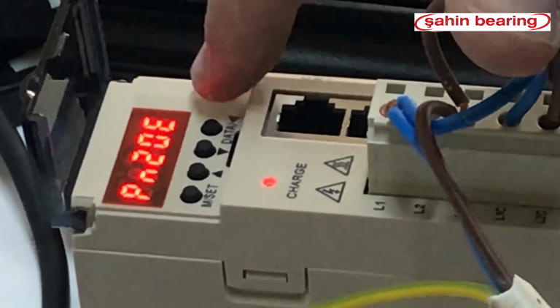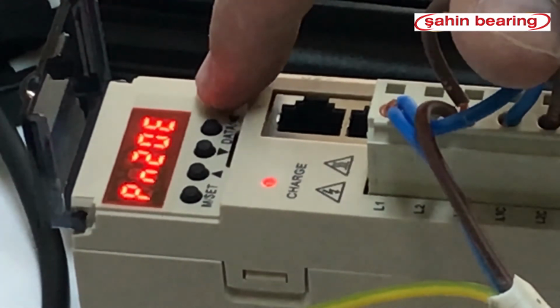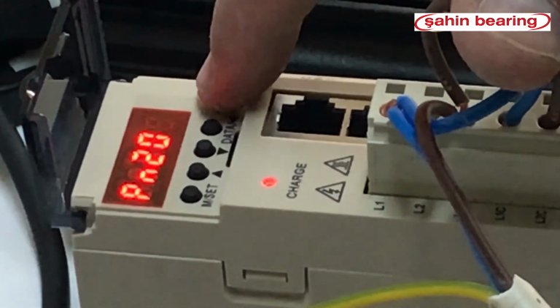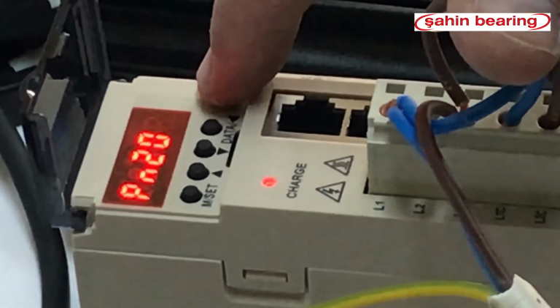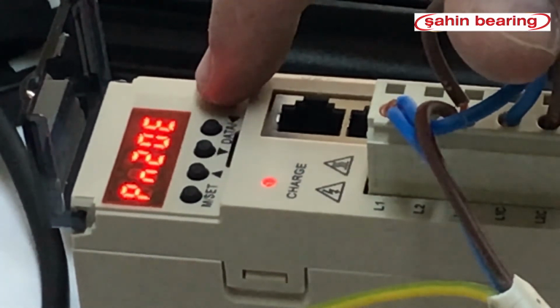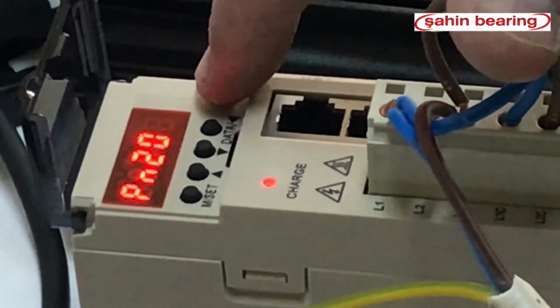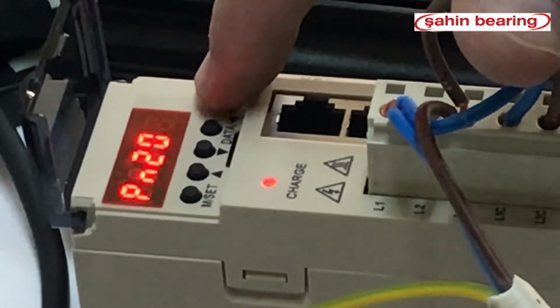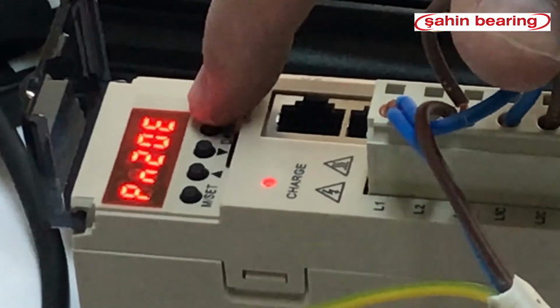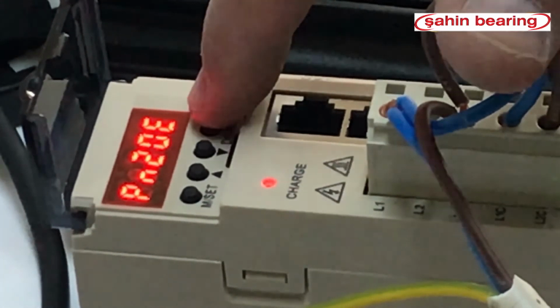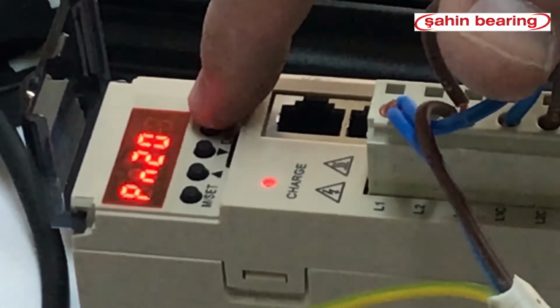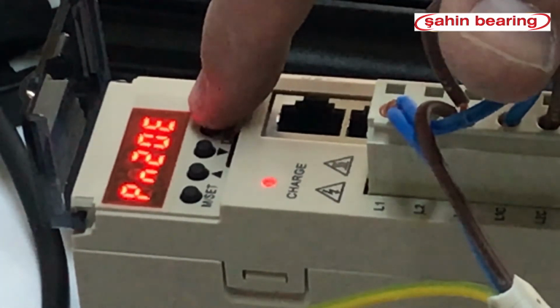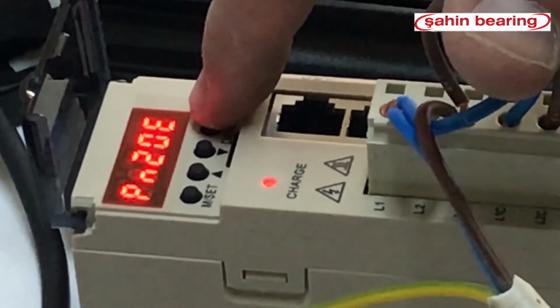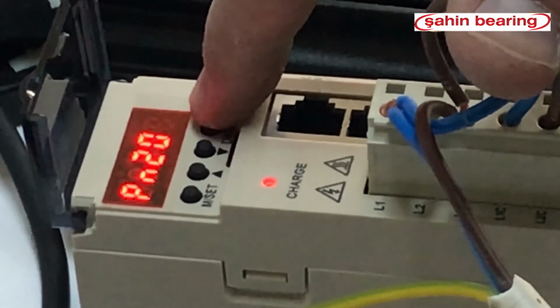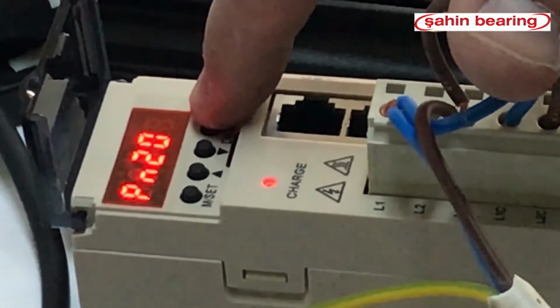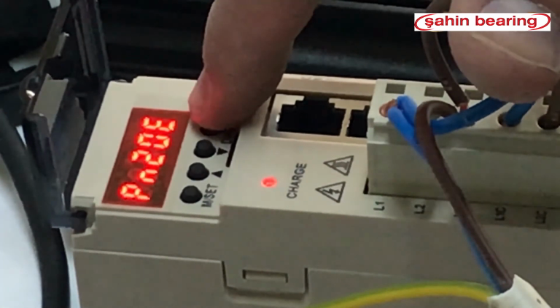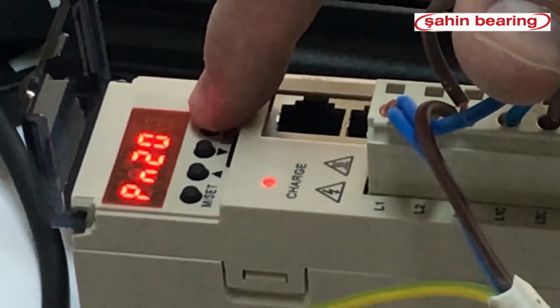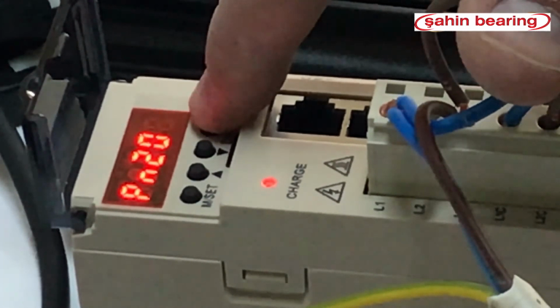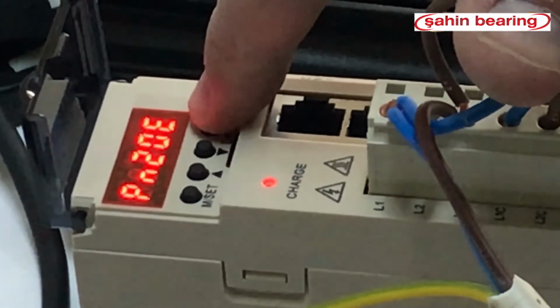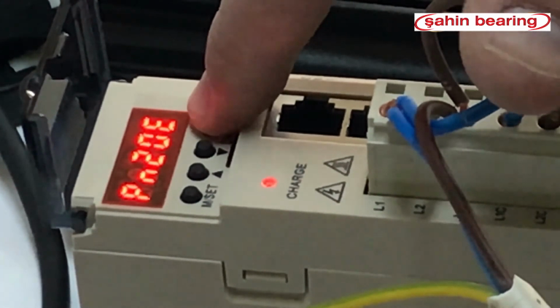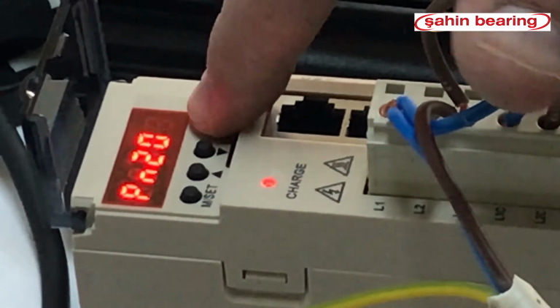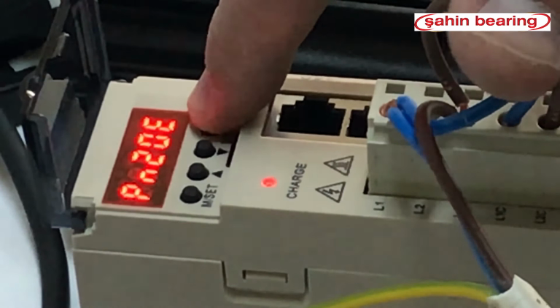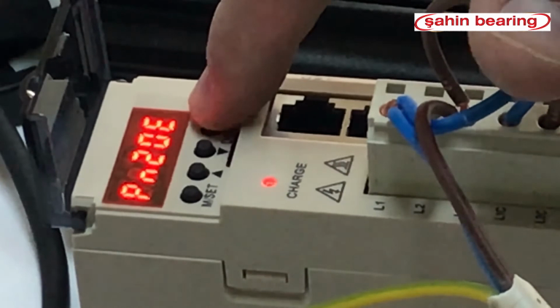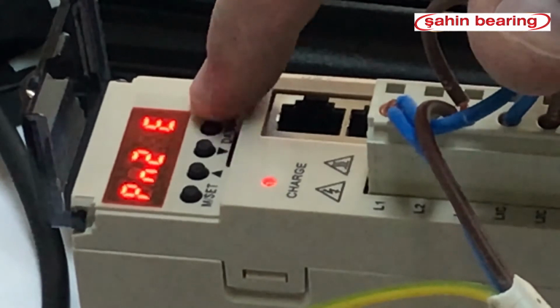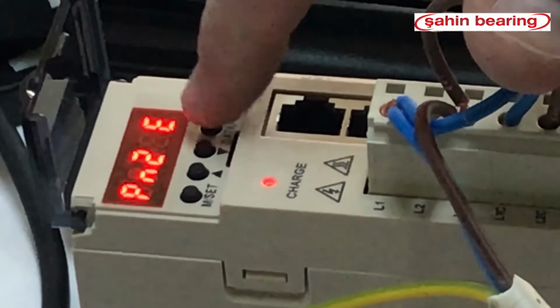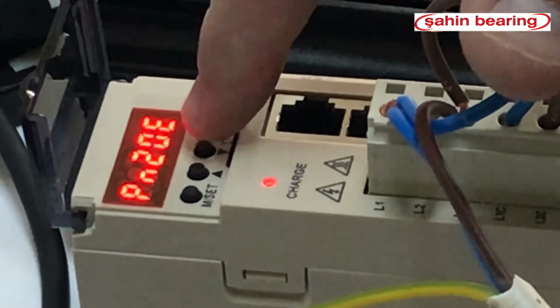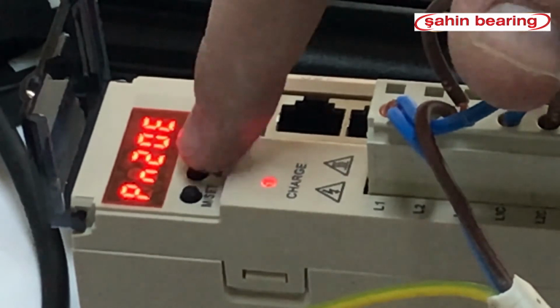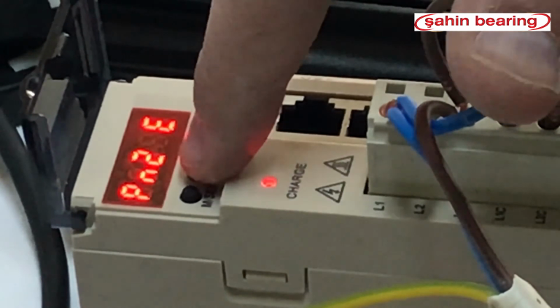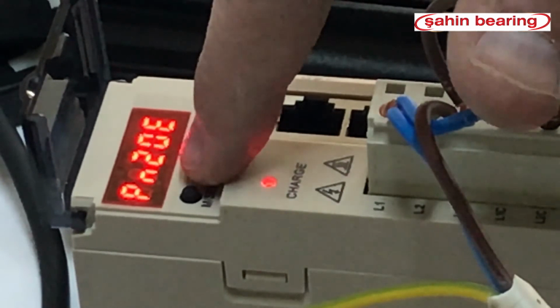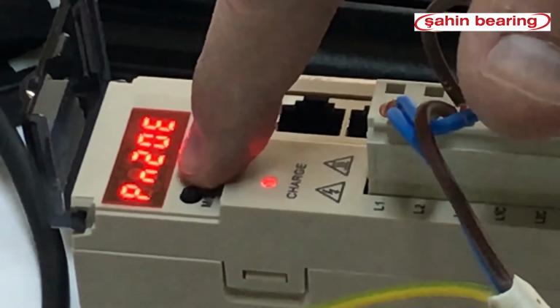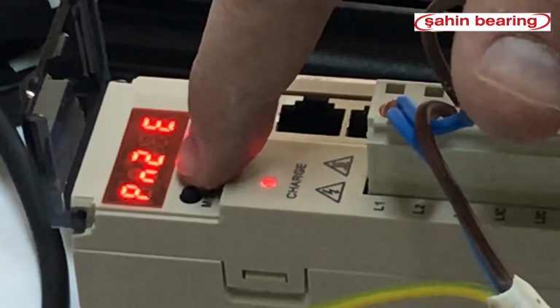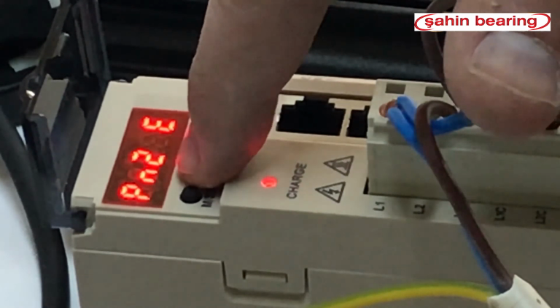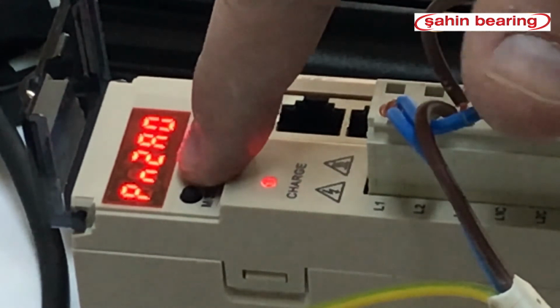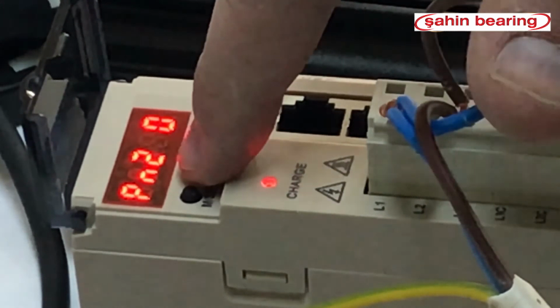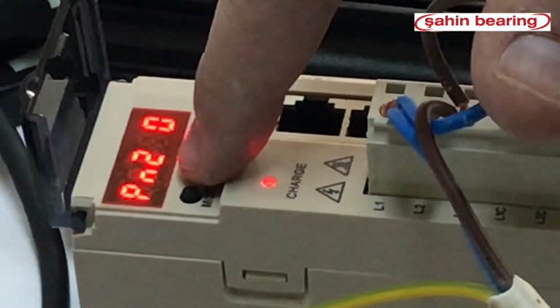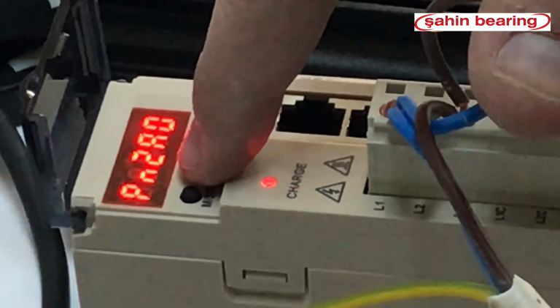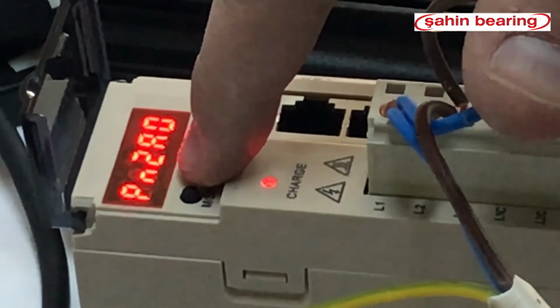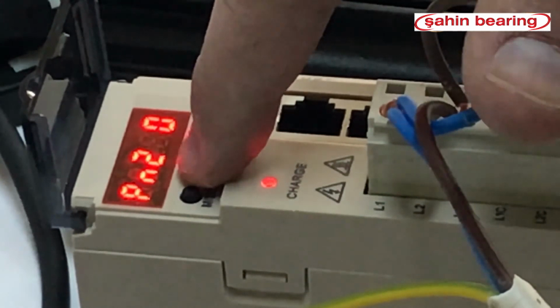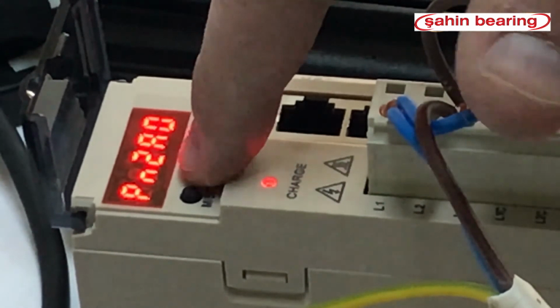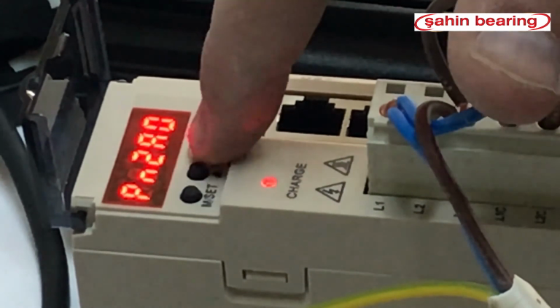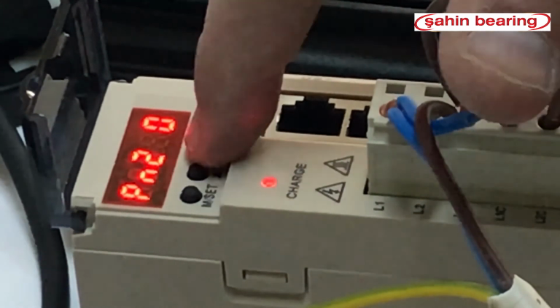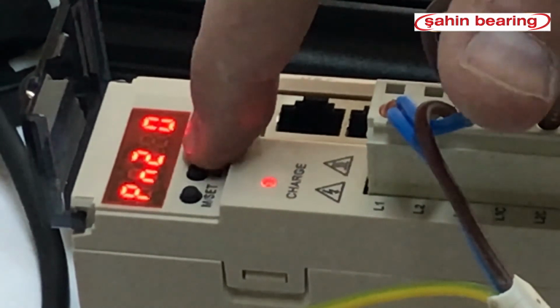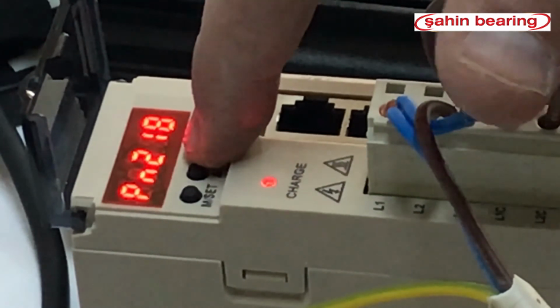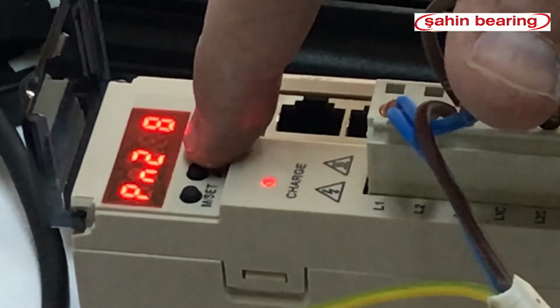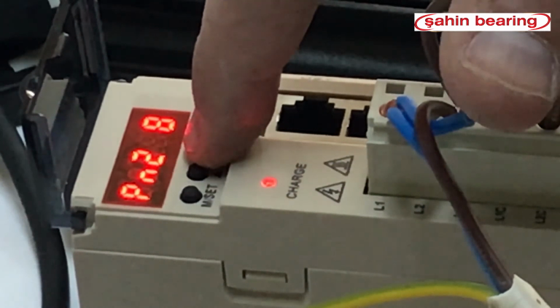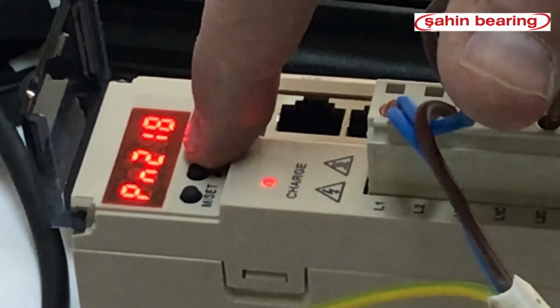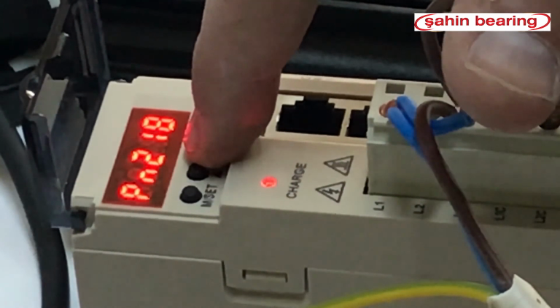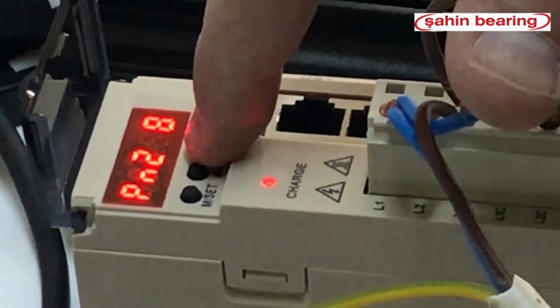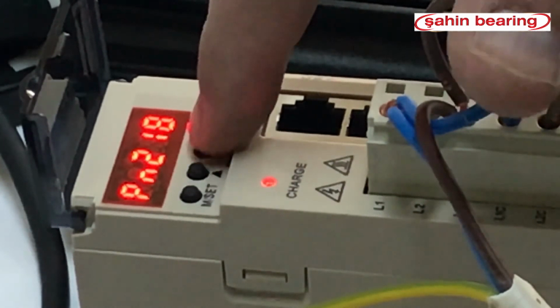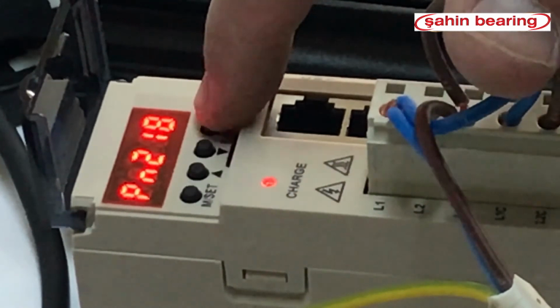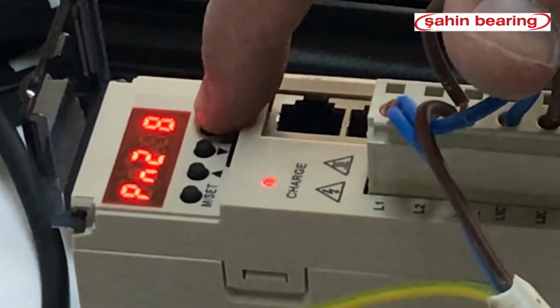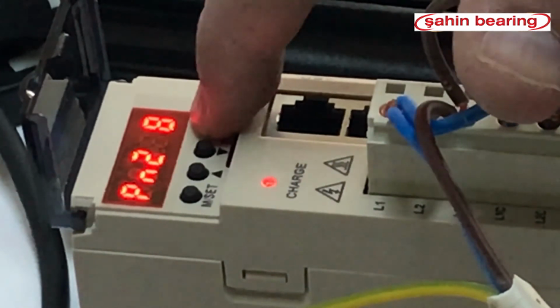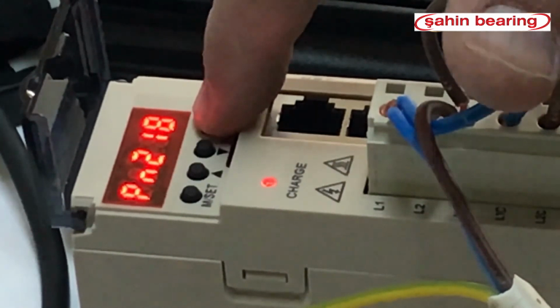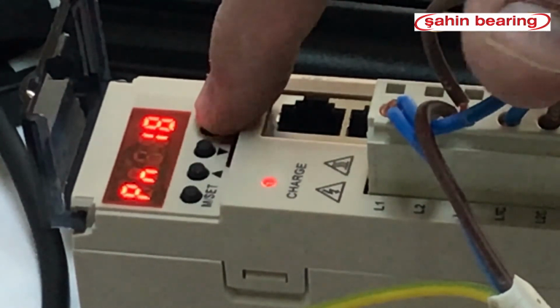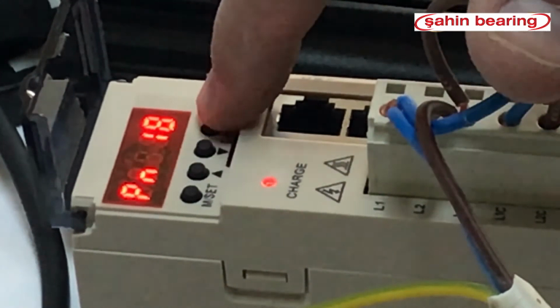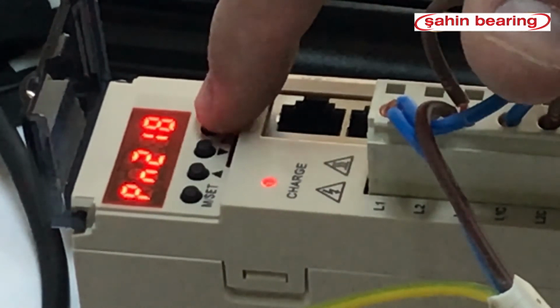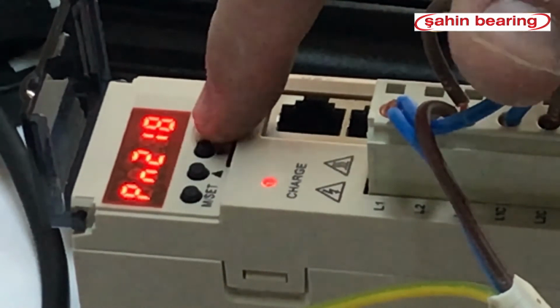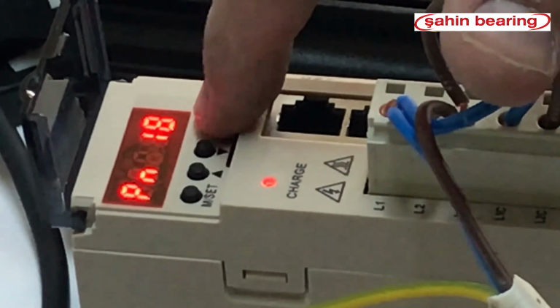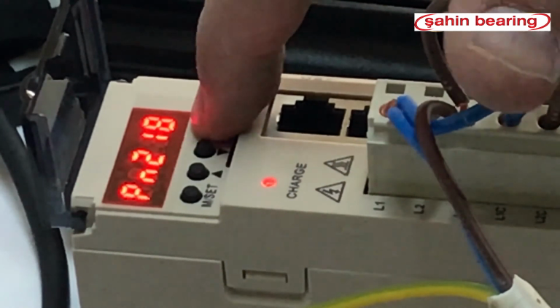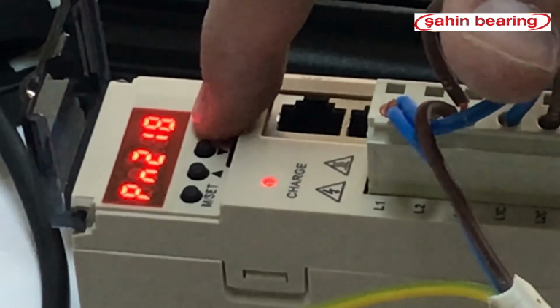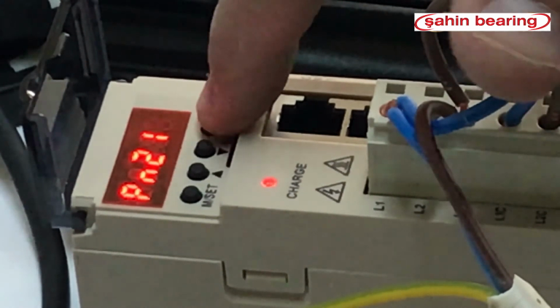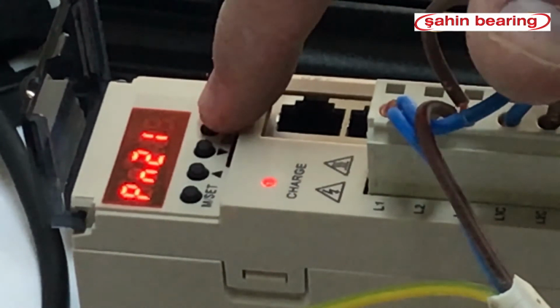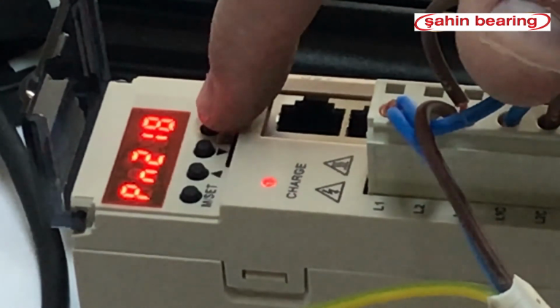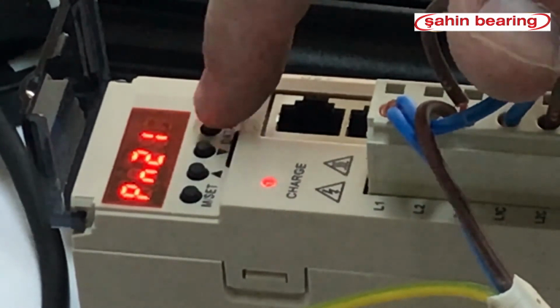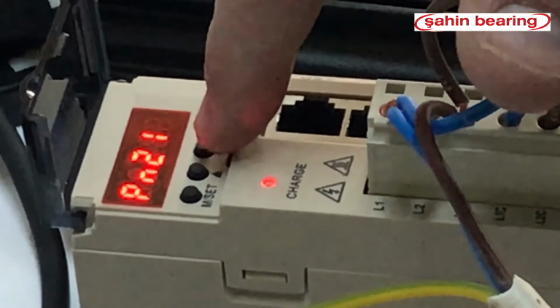We set parameter 210 for the multiplier. By pressing the MZ key twice, the driver is ready.